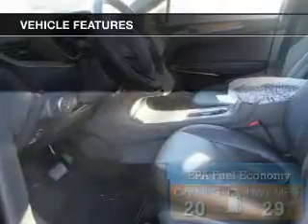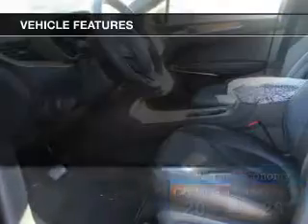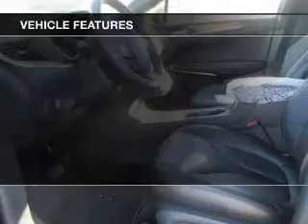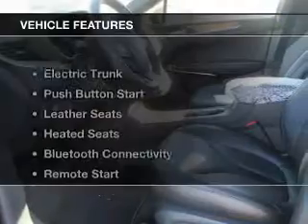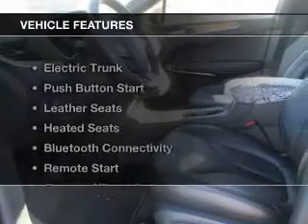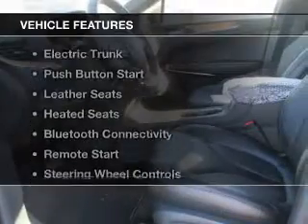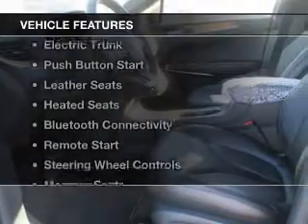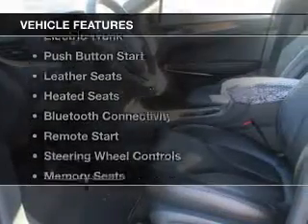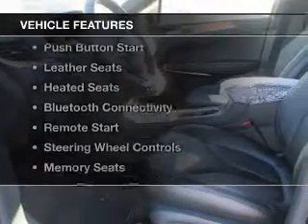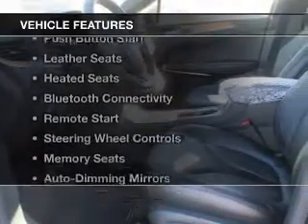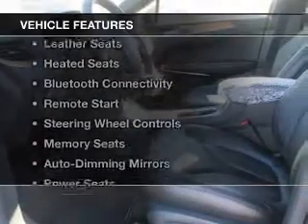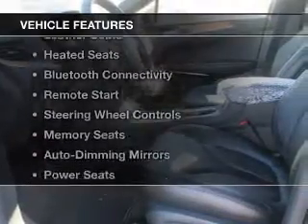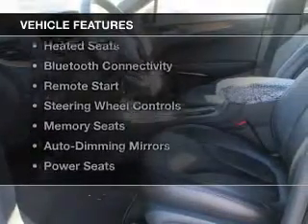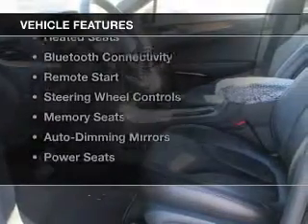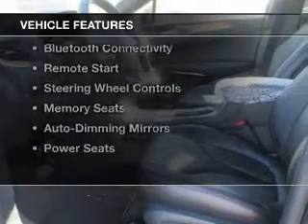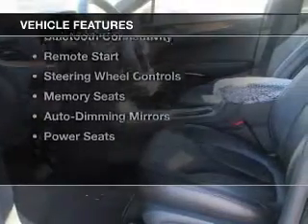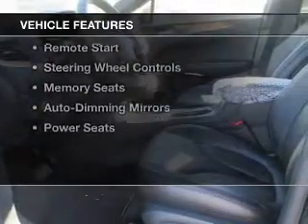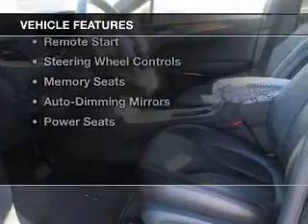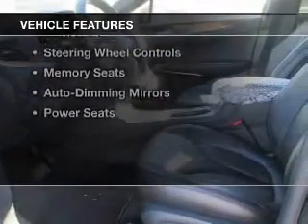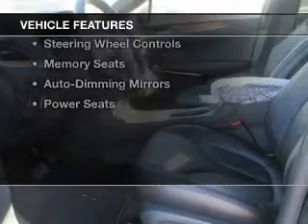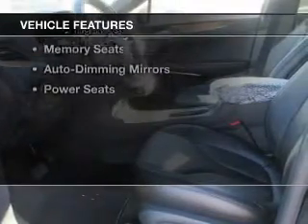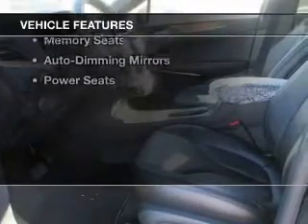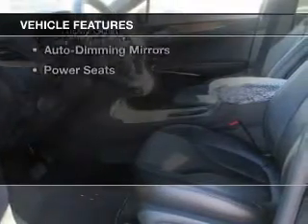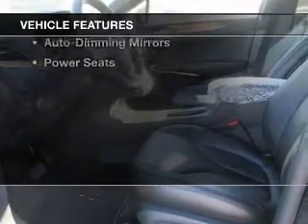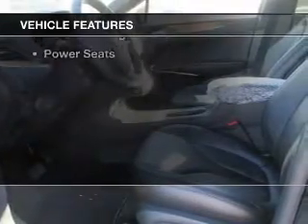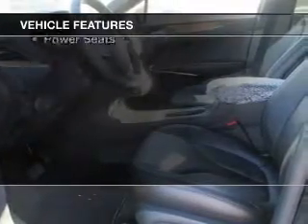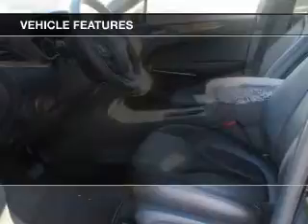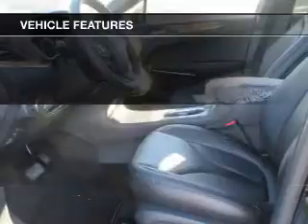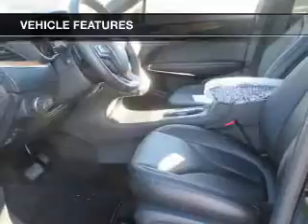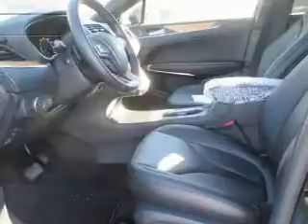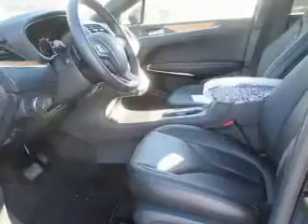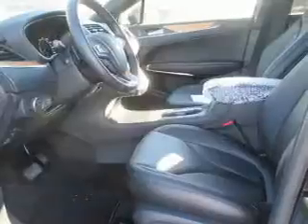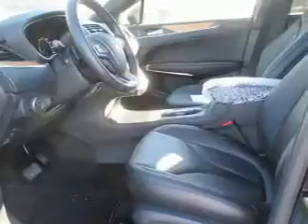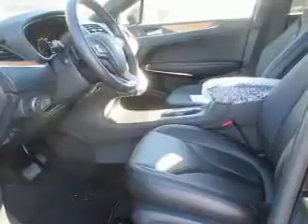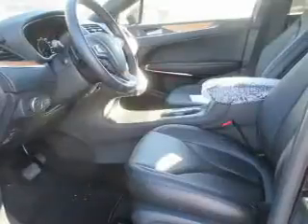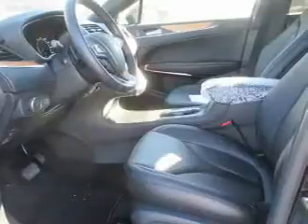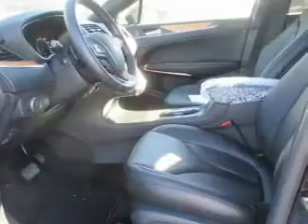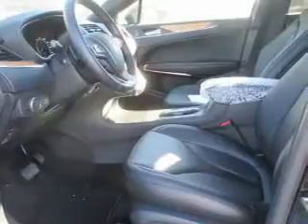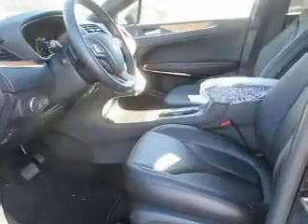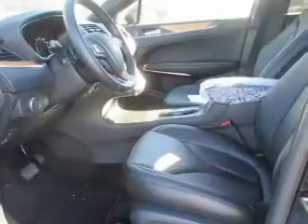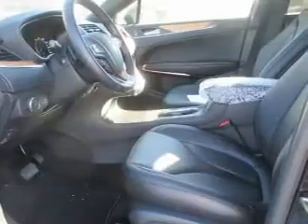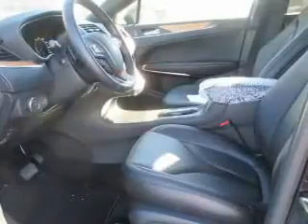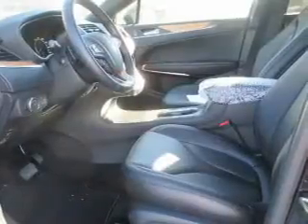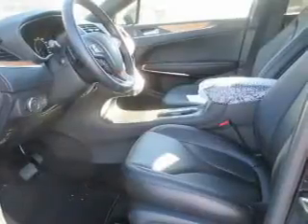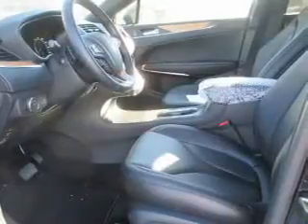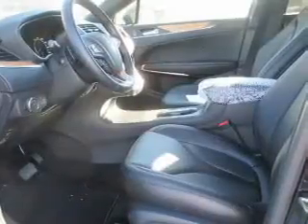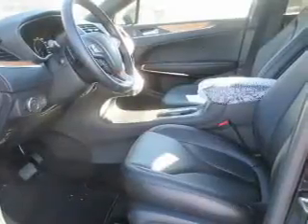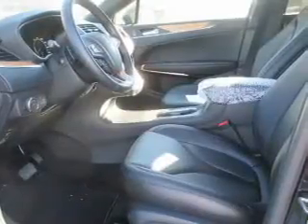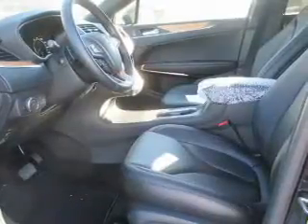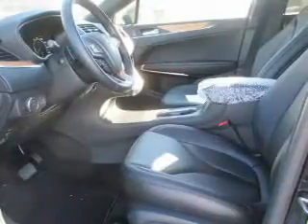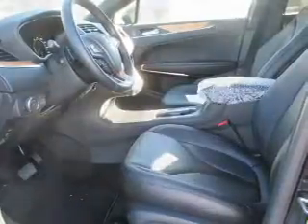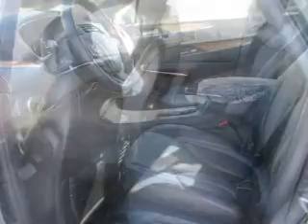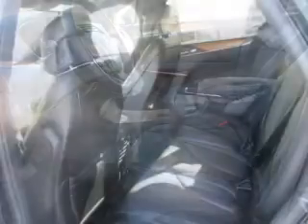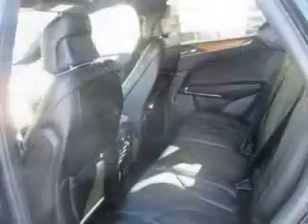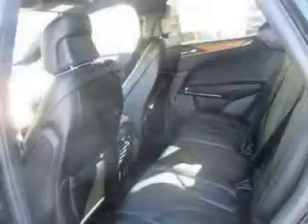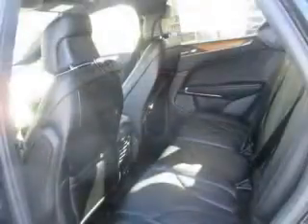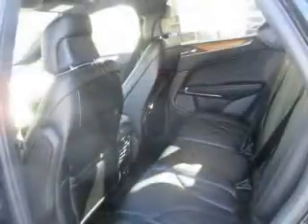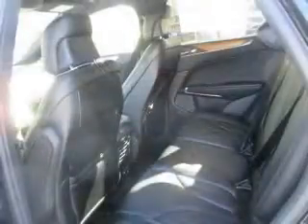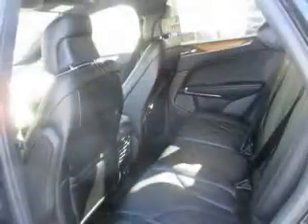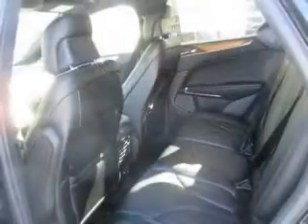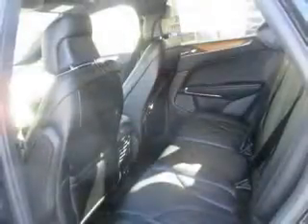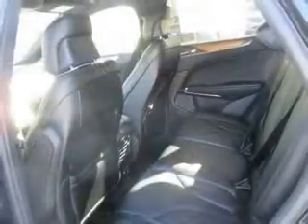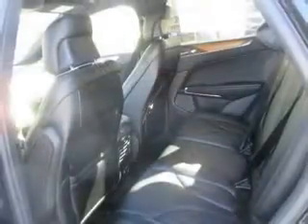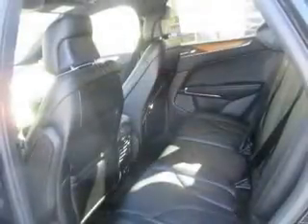The features include electric trunk, push button start, leather seats, heated seats, and Bluetooth connectivity.